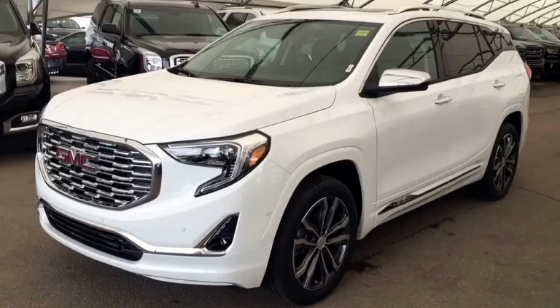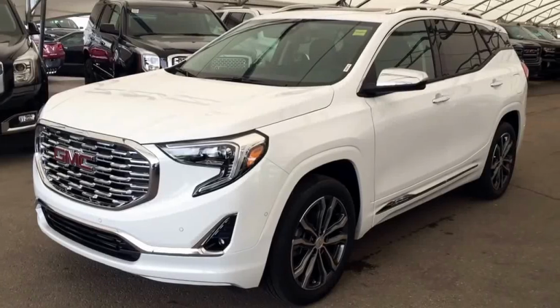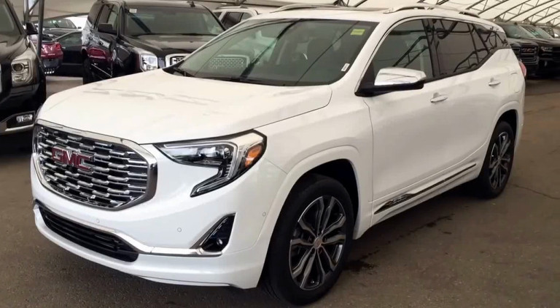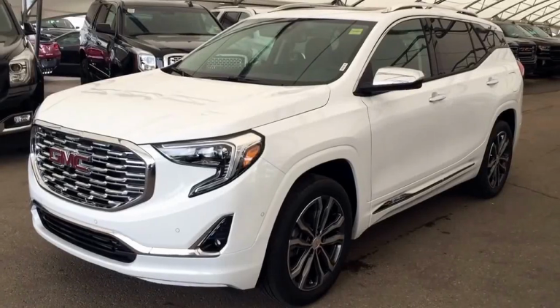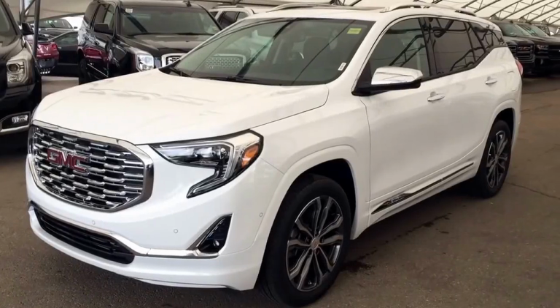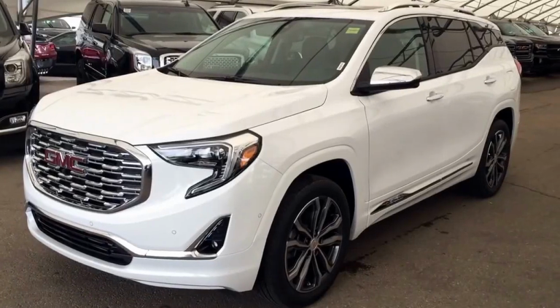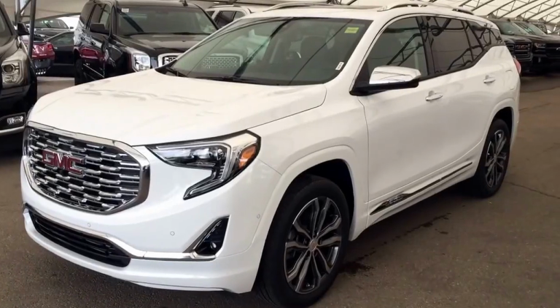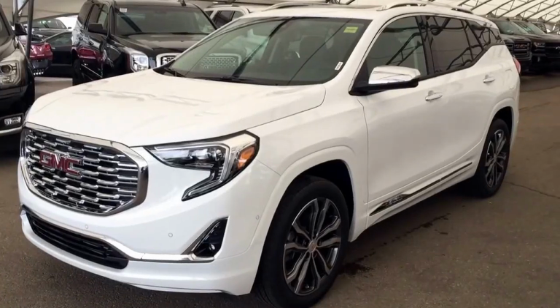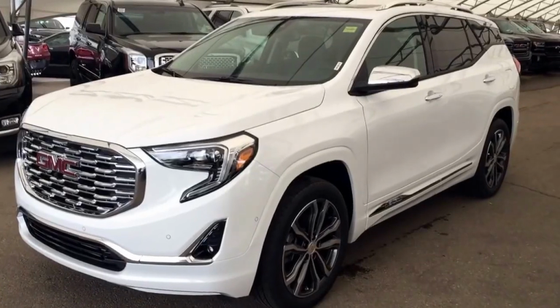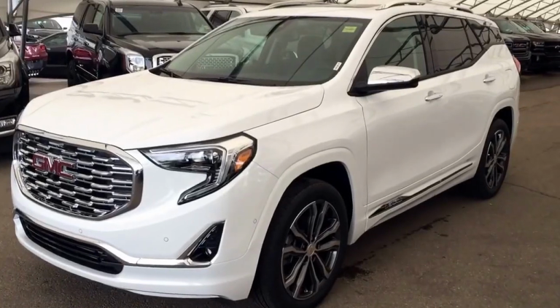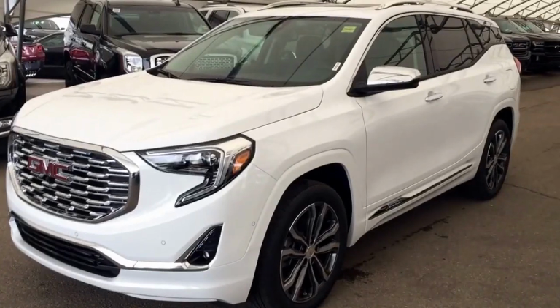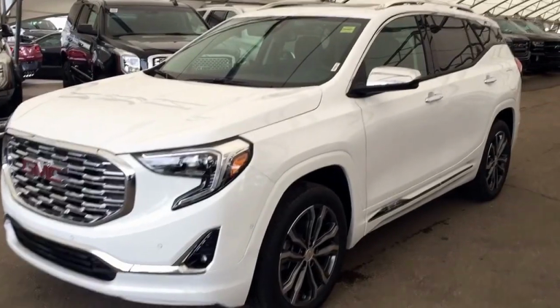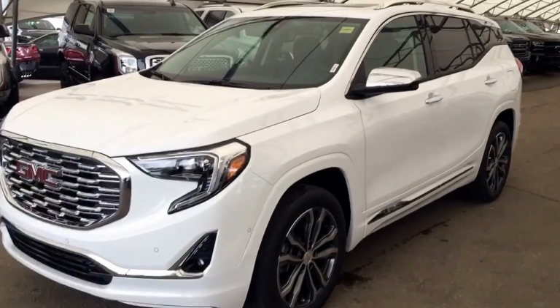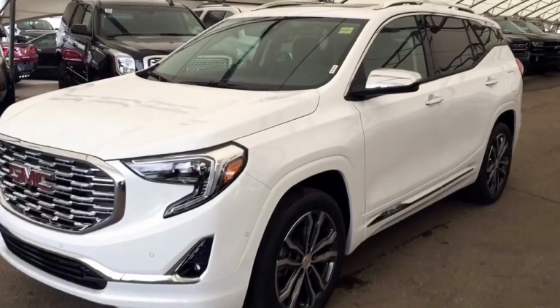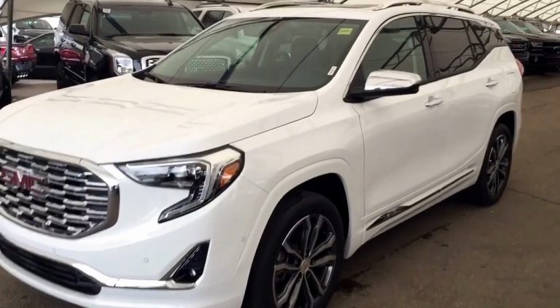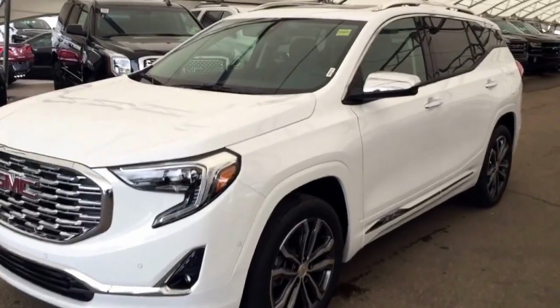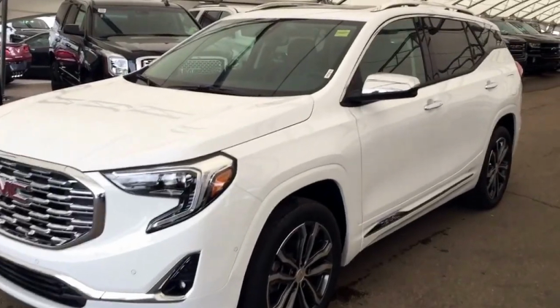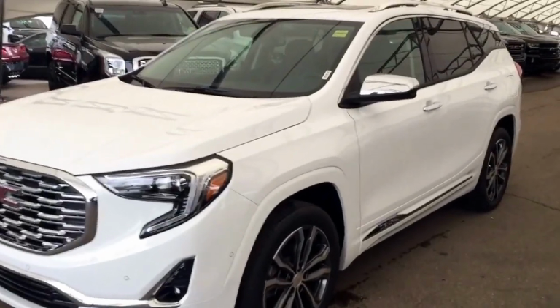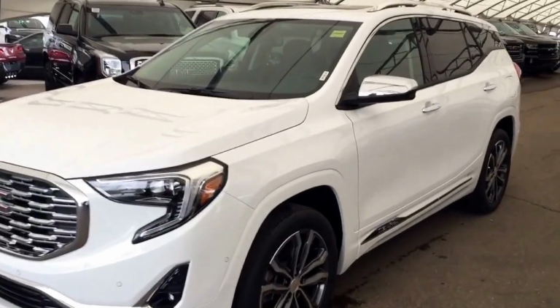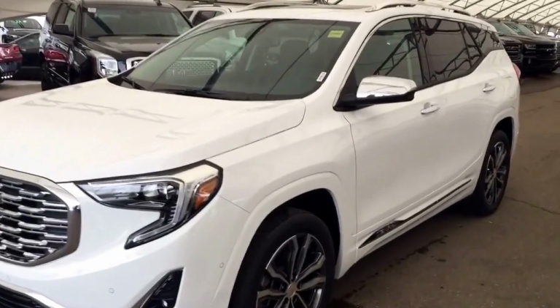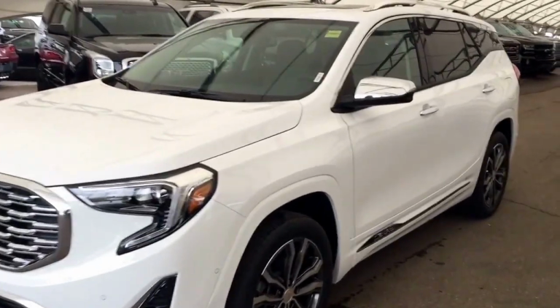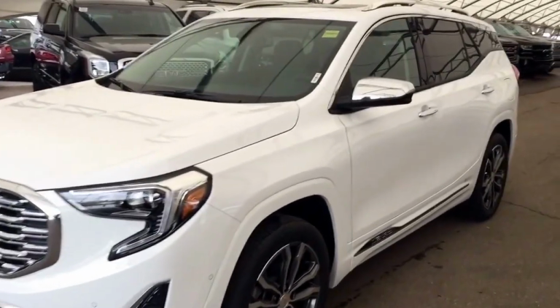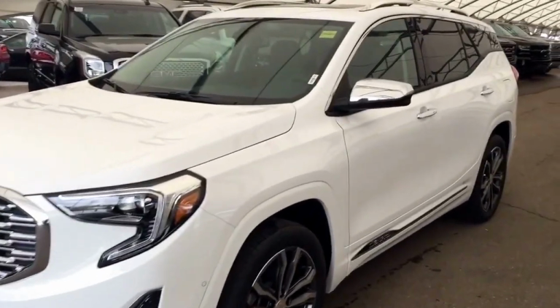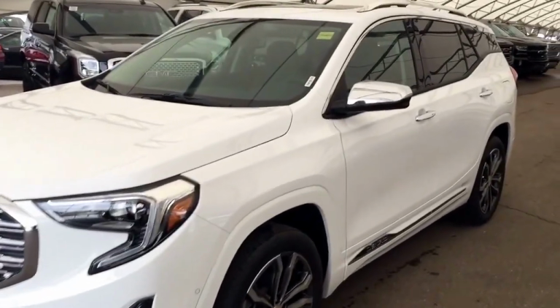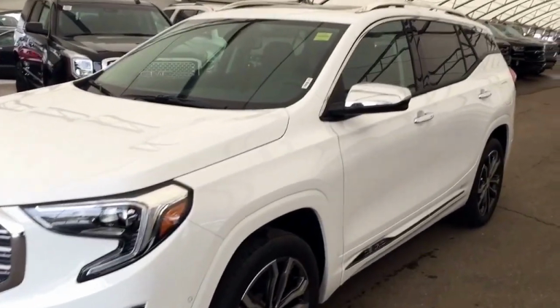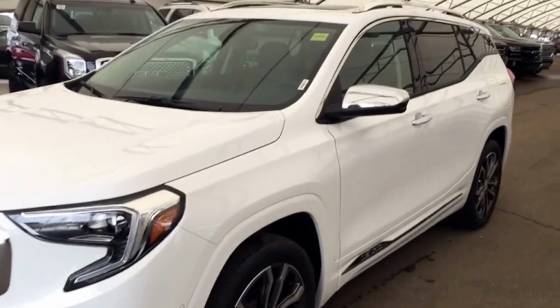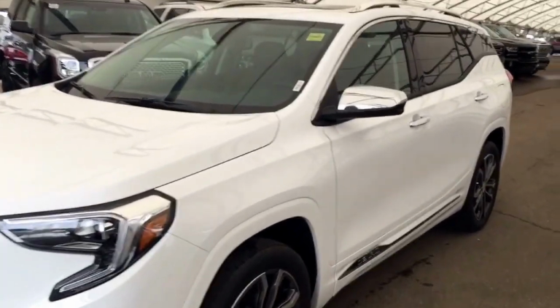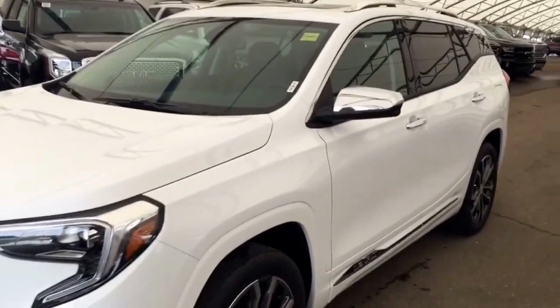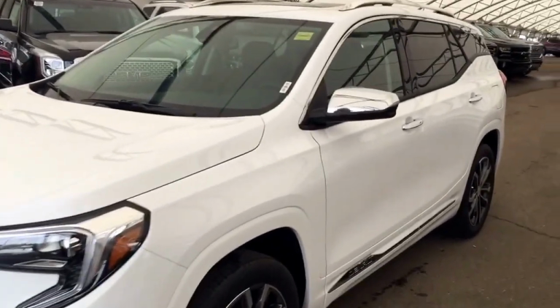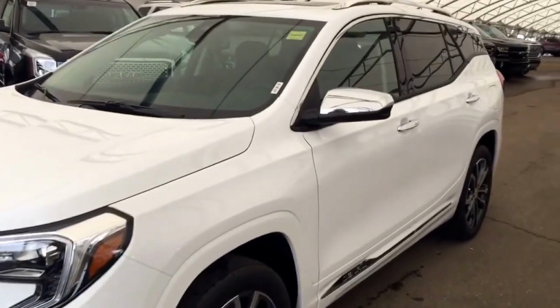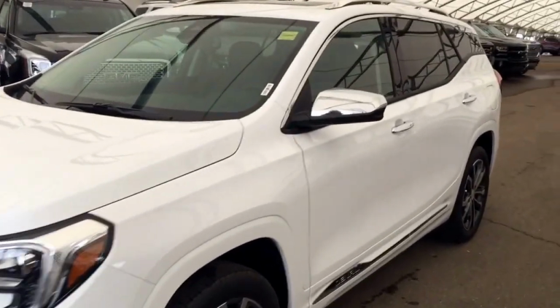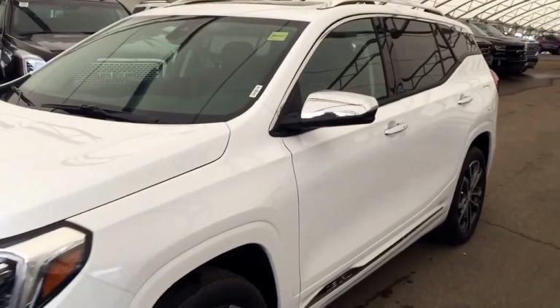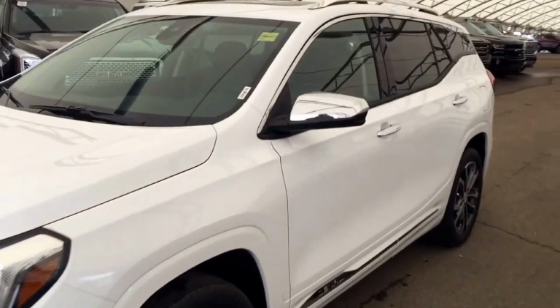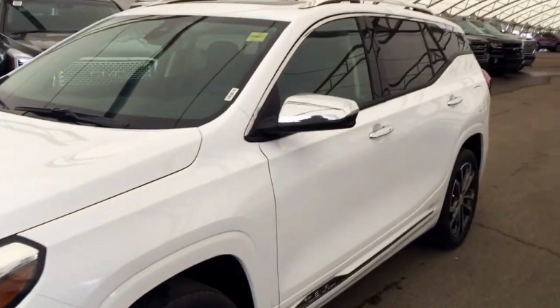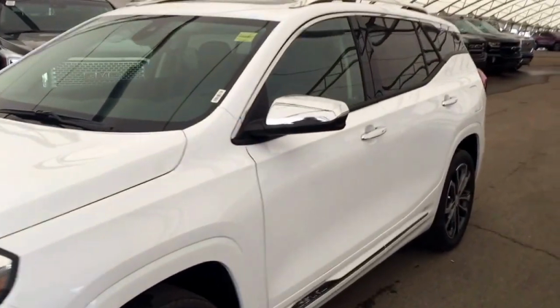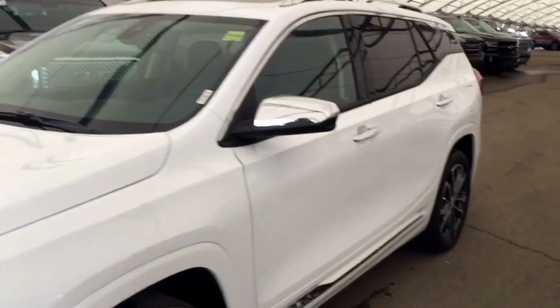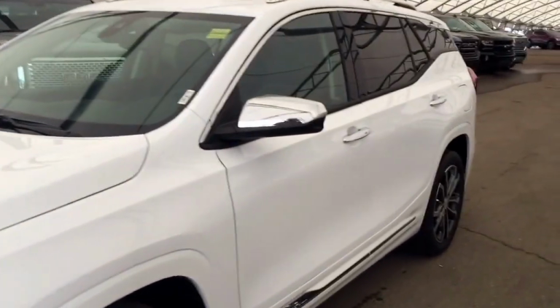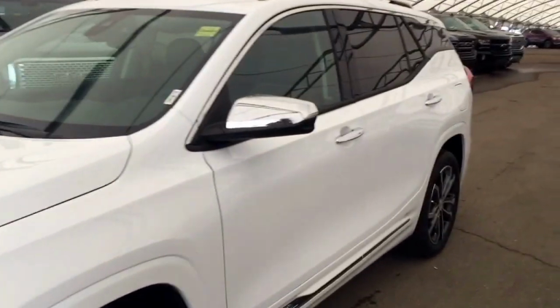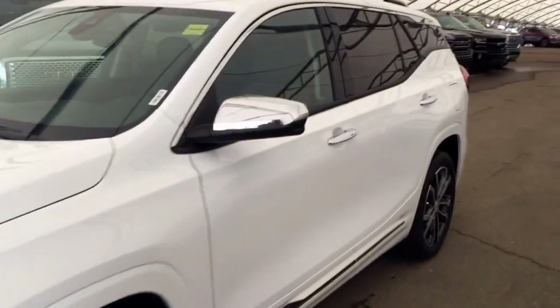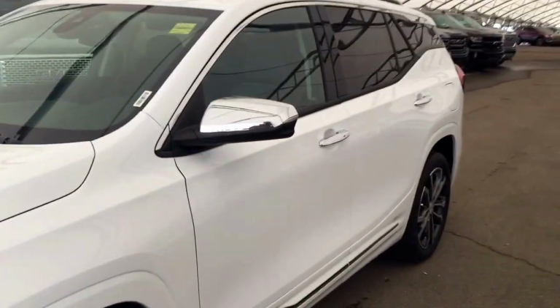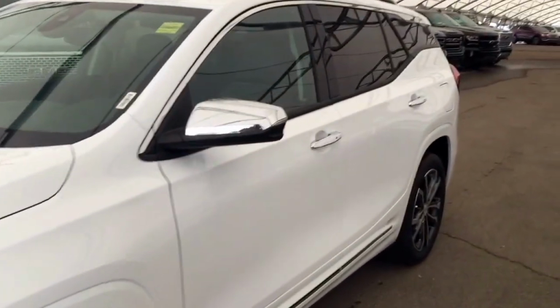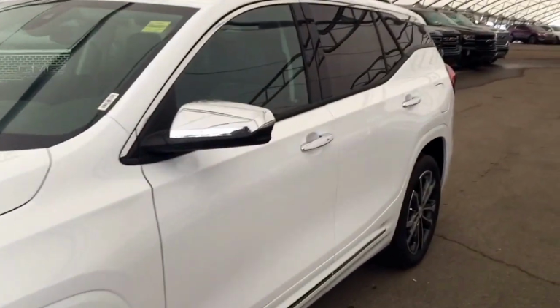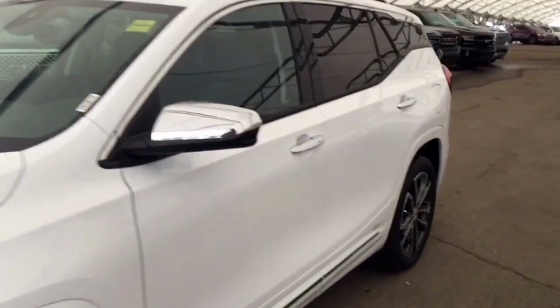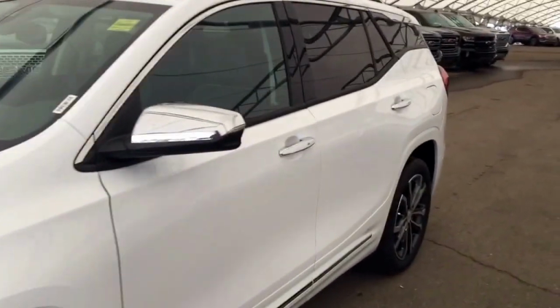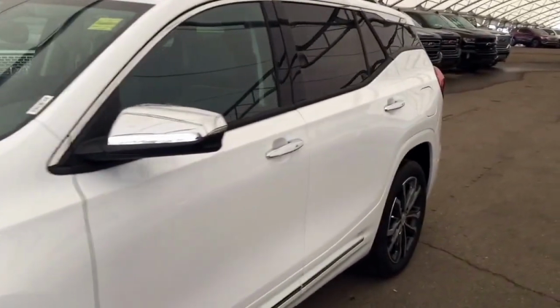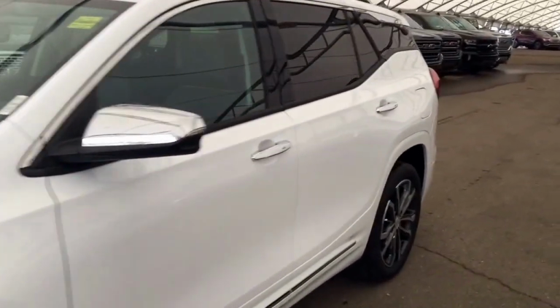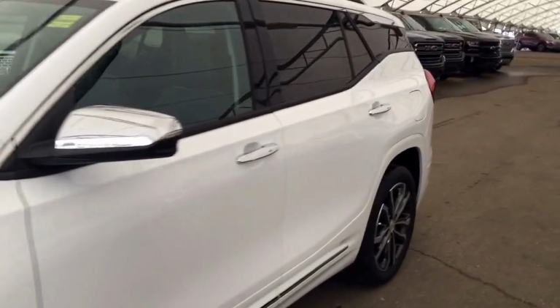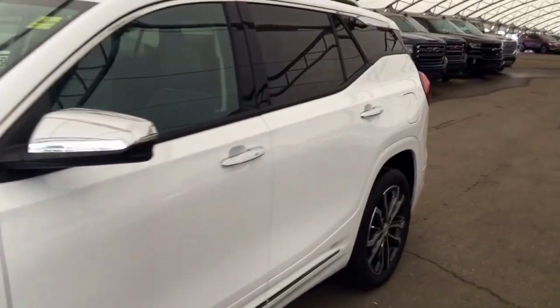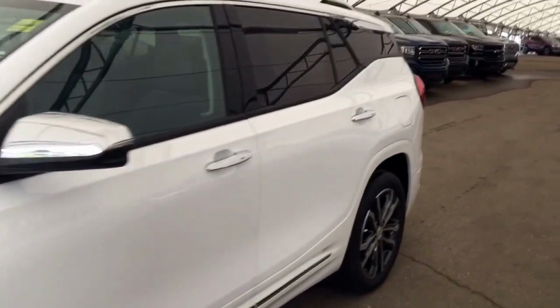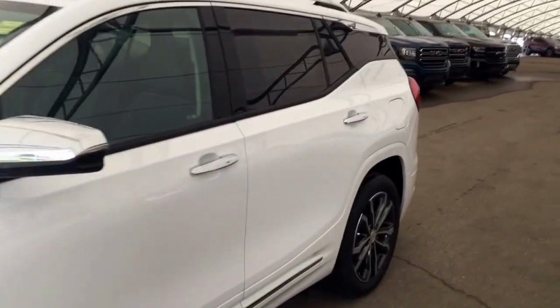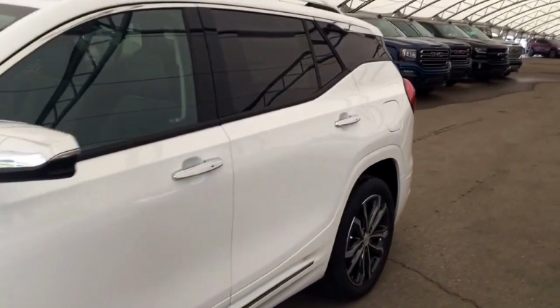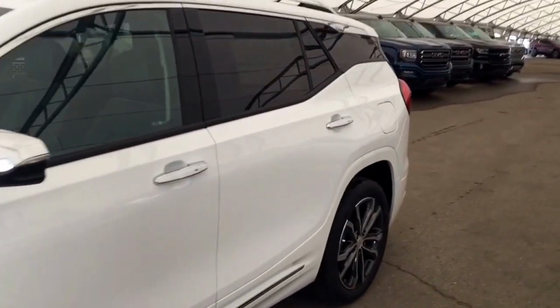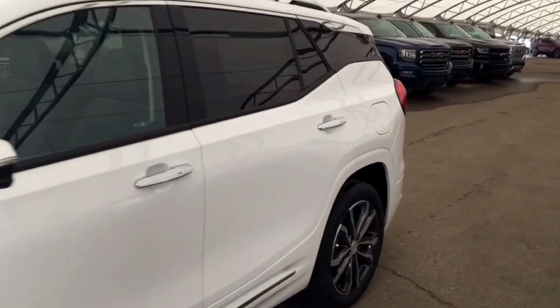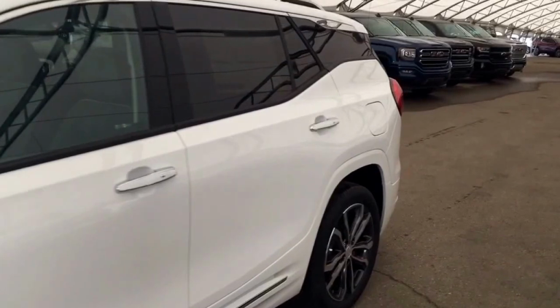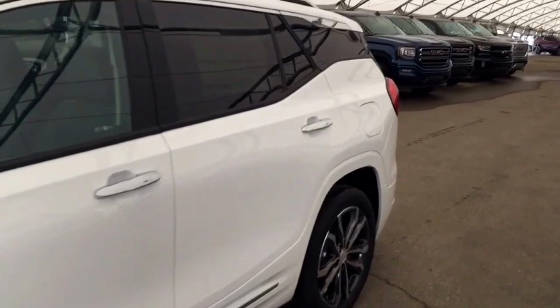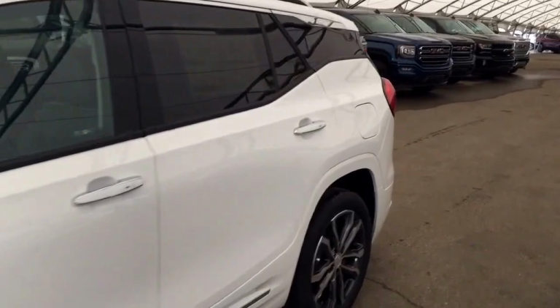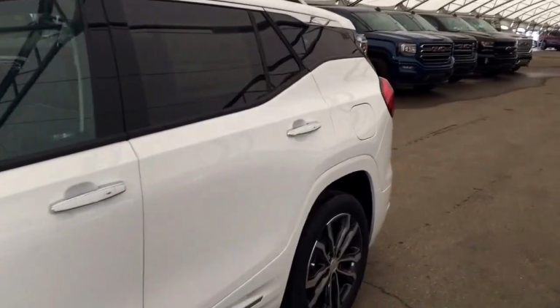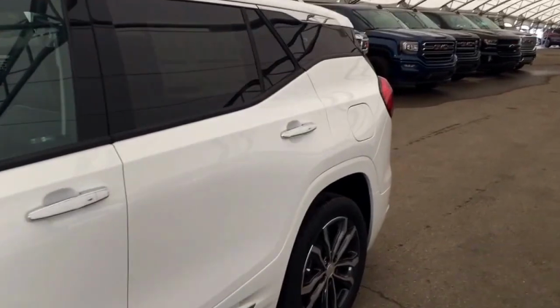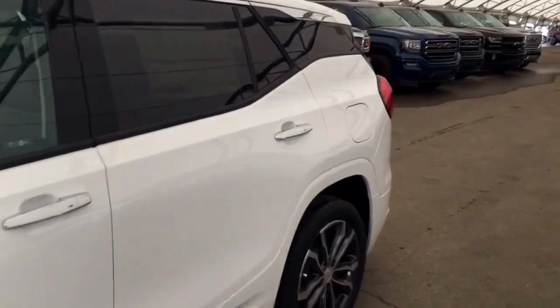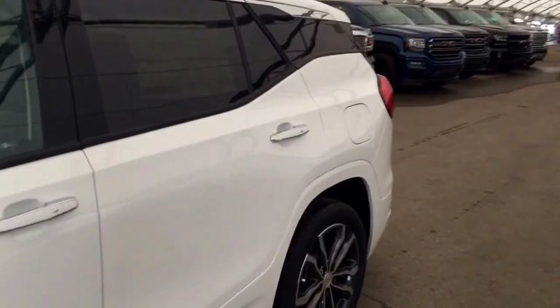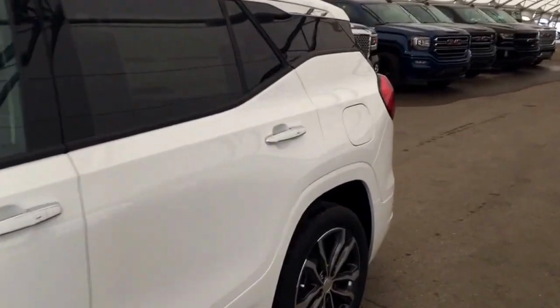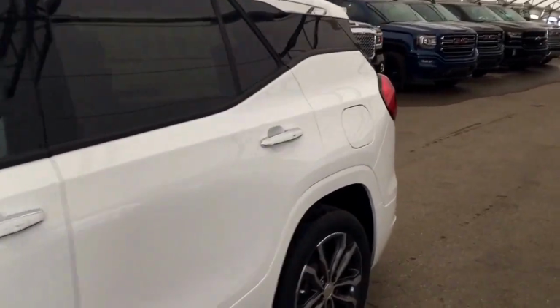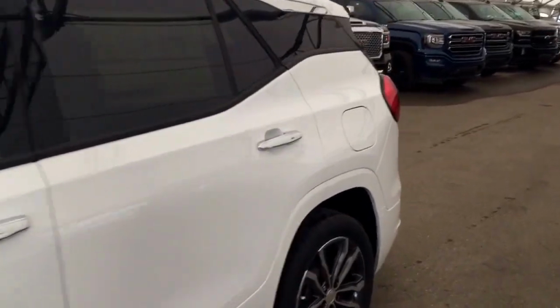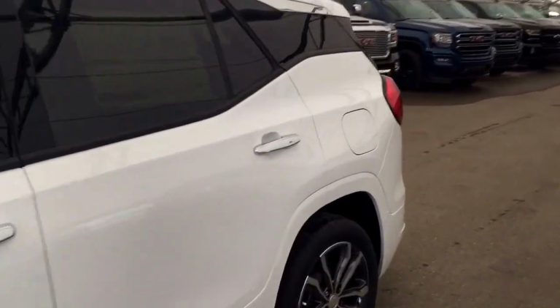Welcome to Davis Chevrolet. This is the 2018 GMC Terrain Denali in the color white.